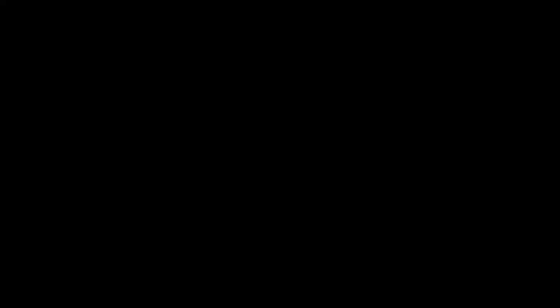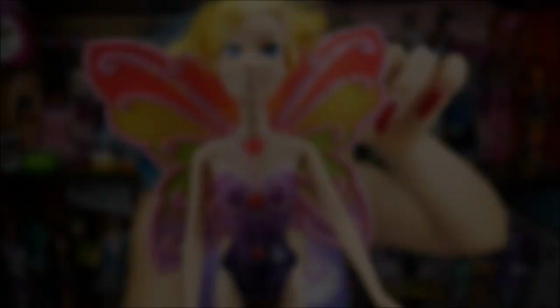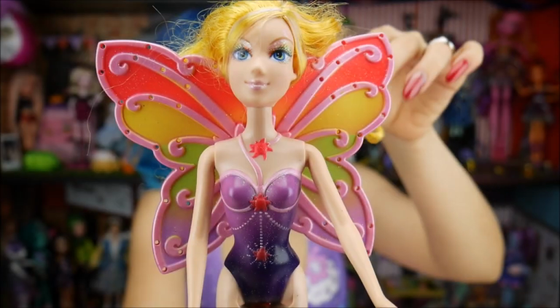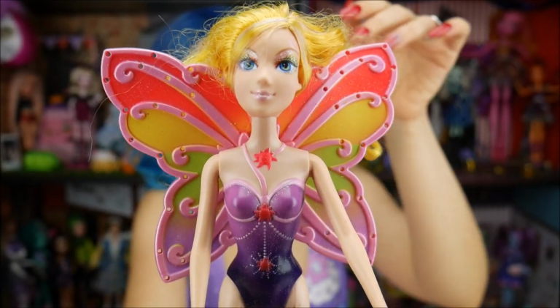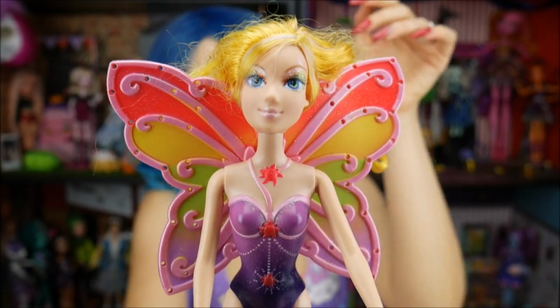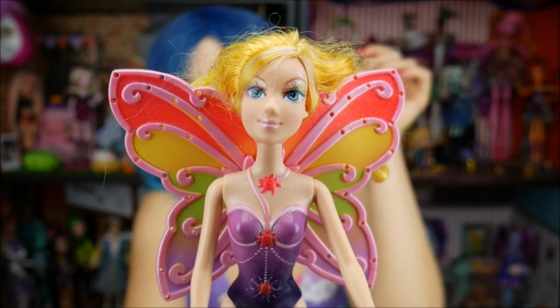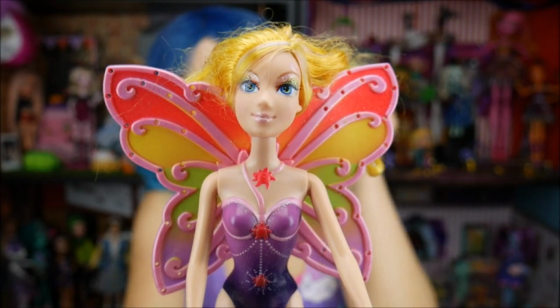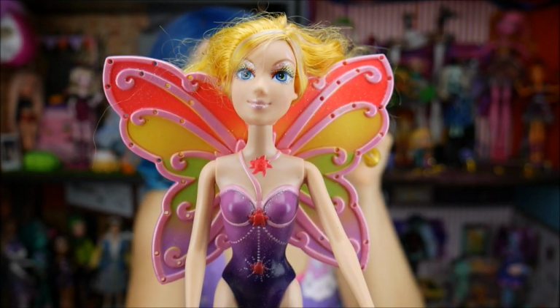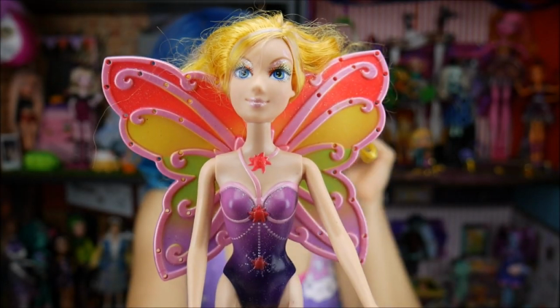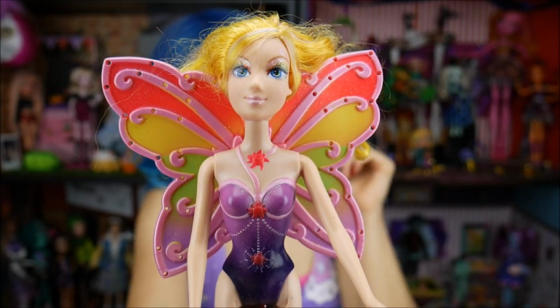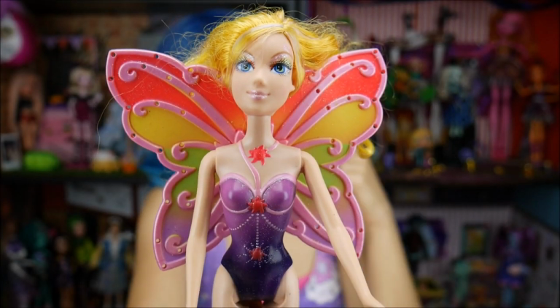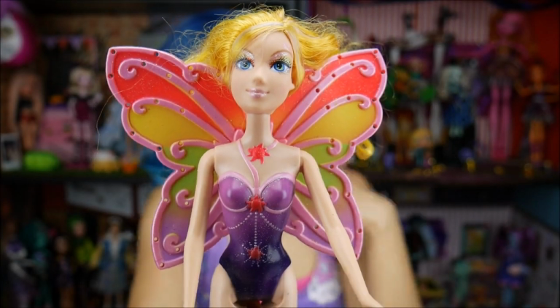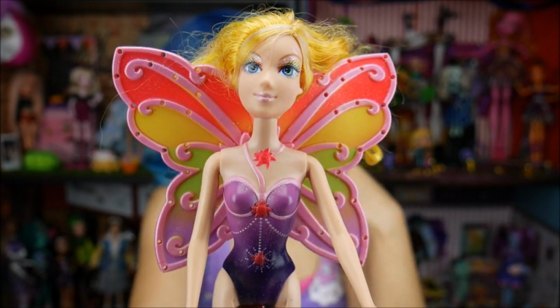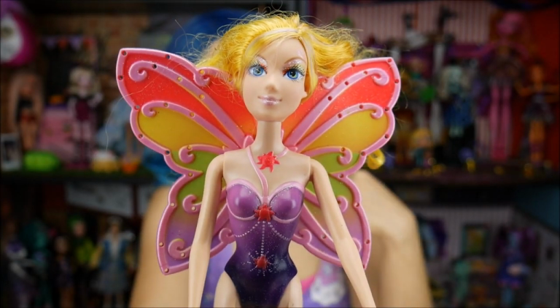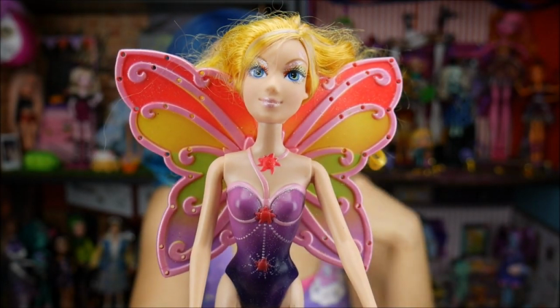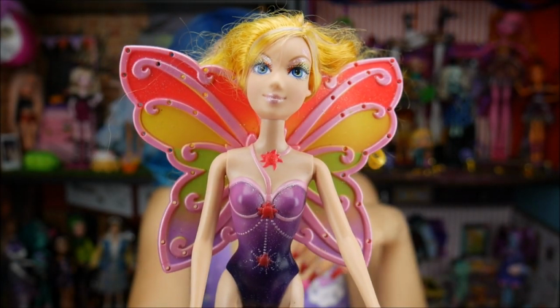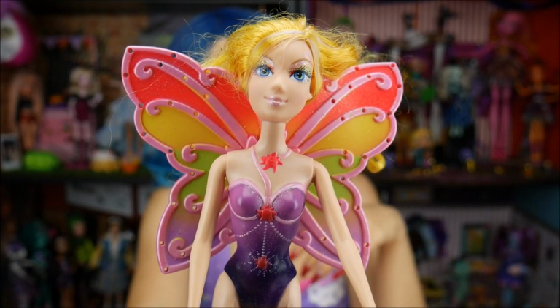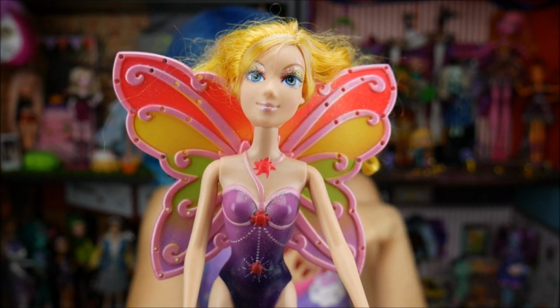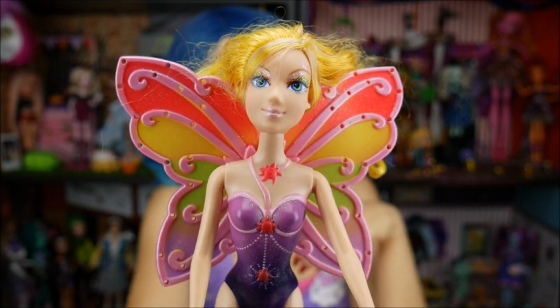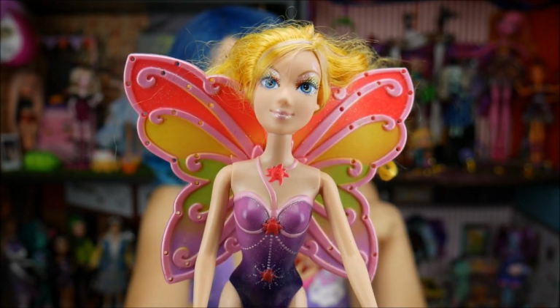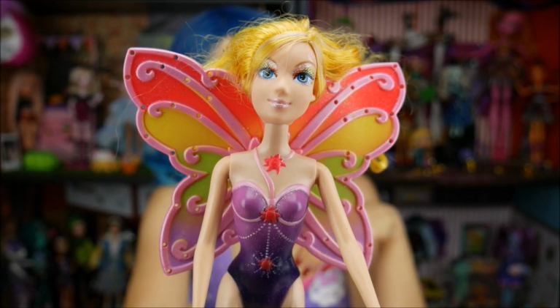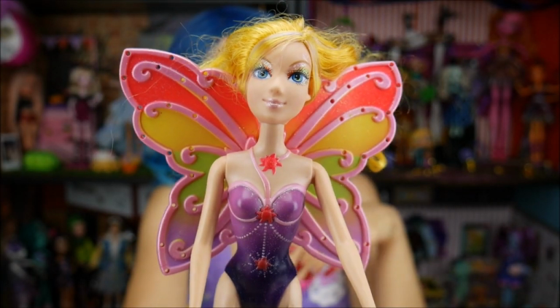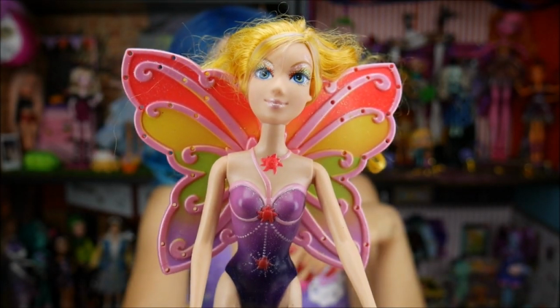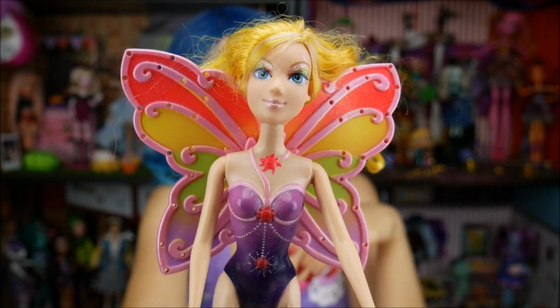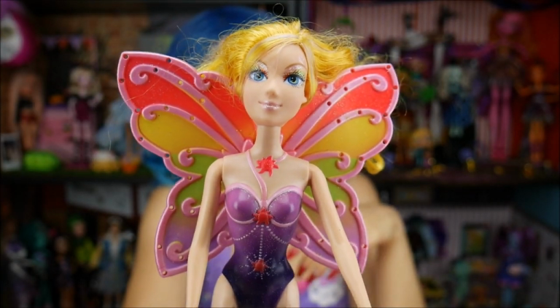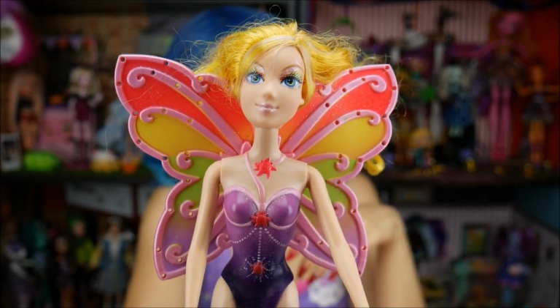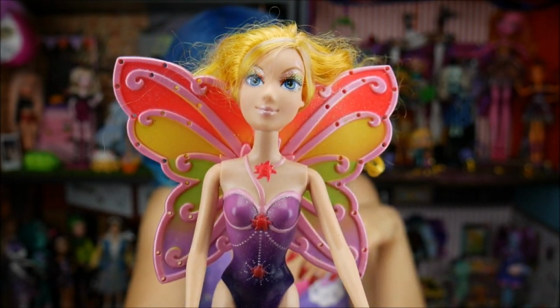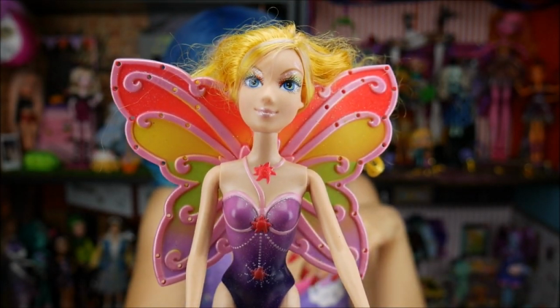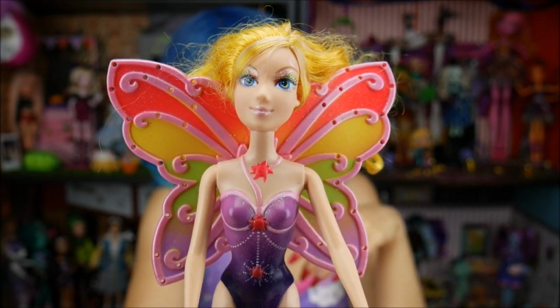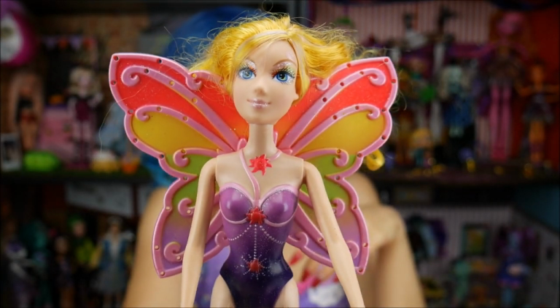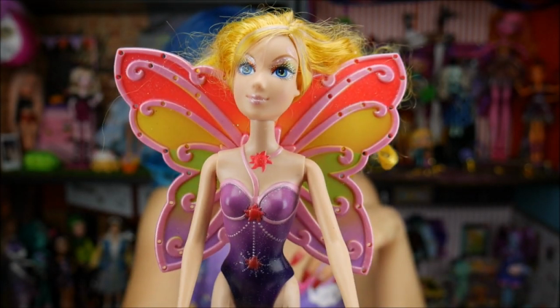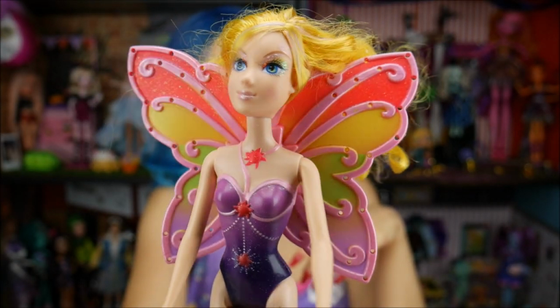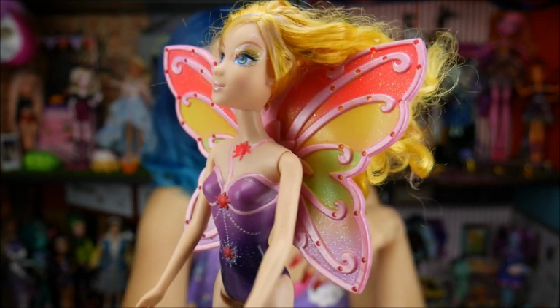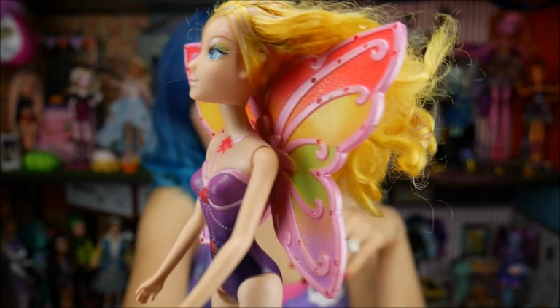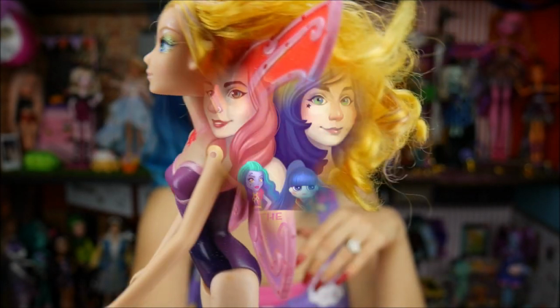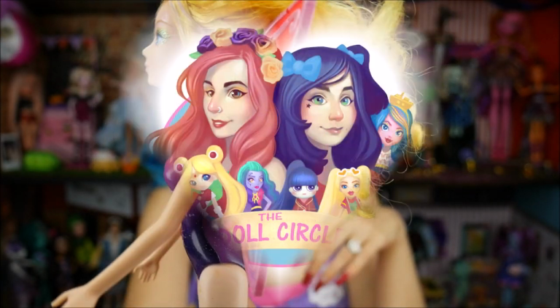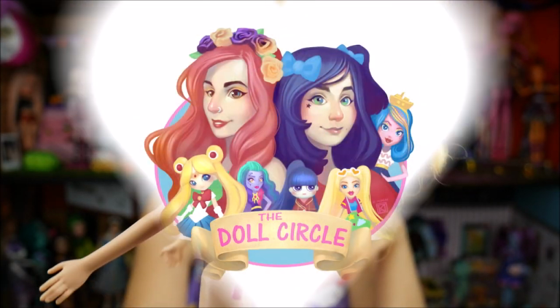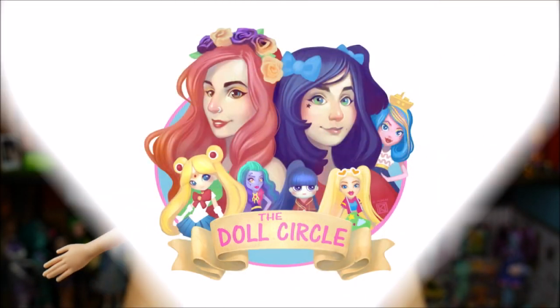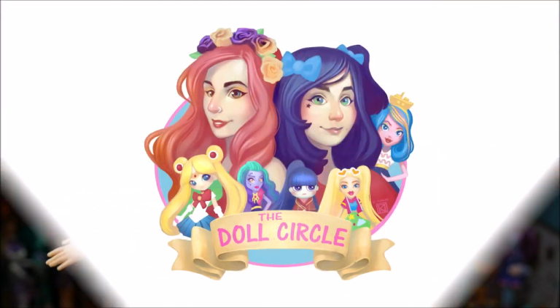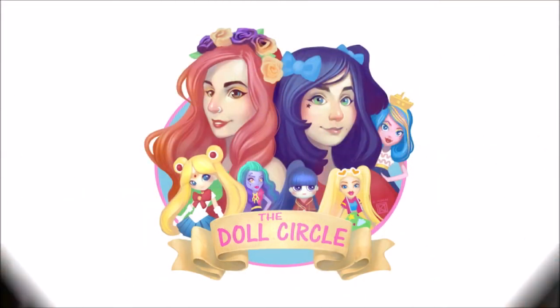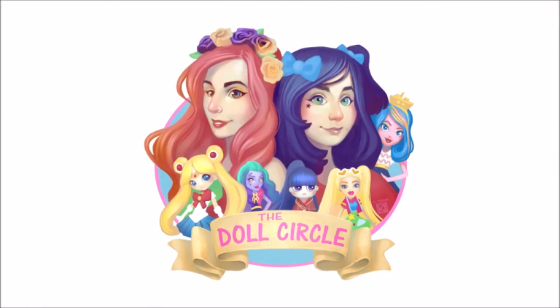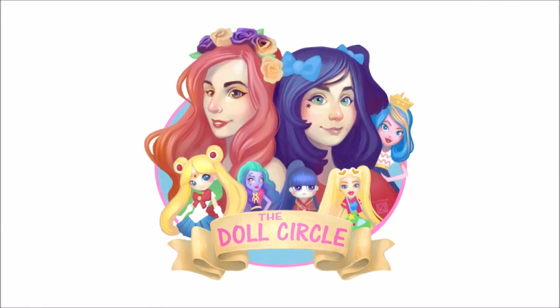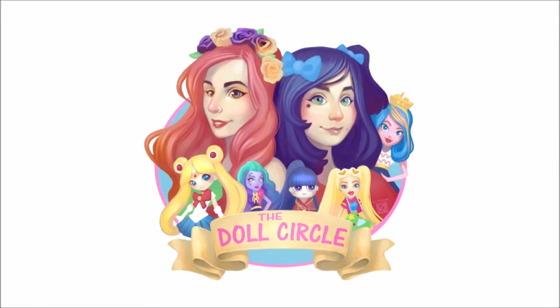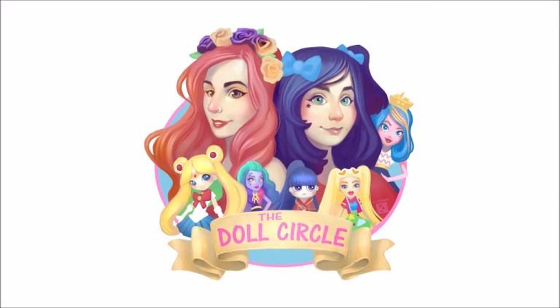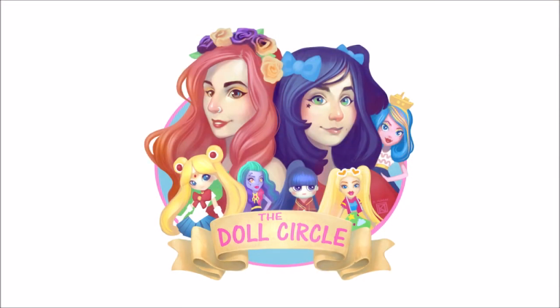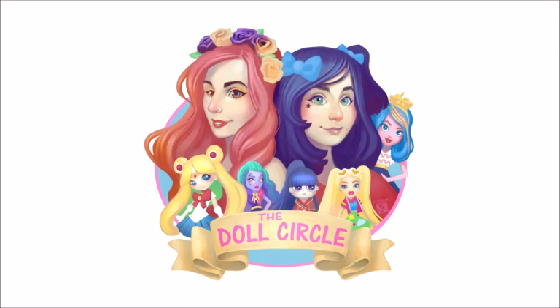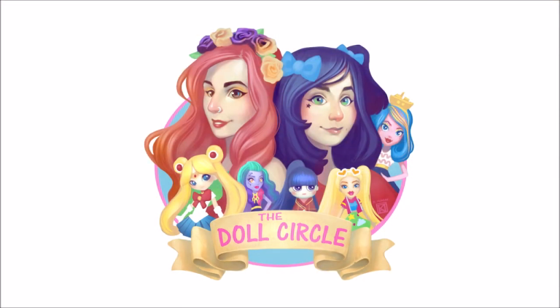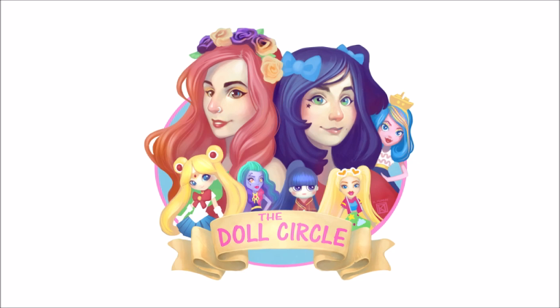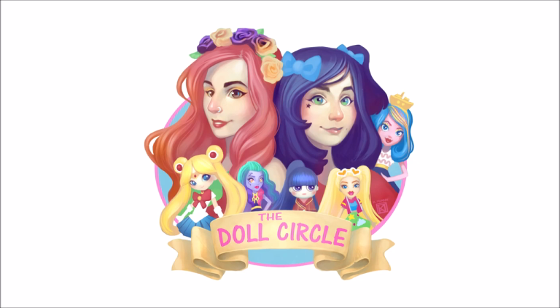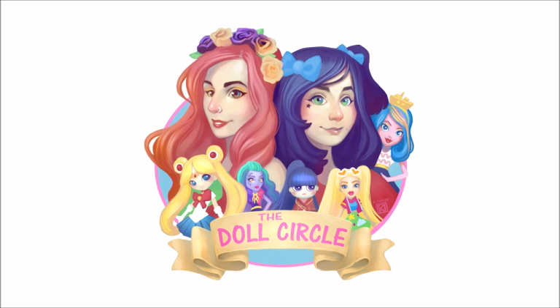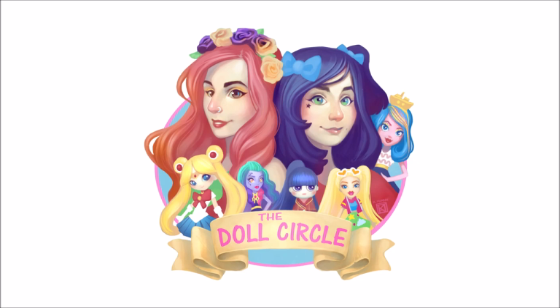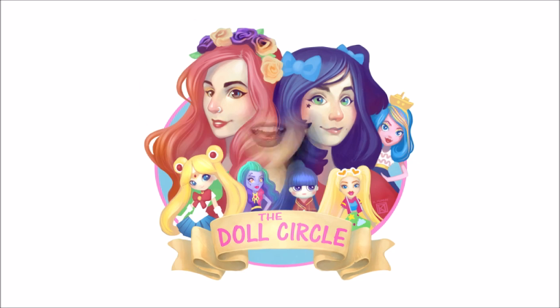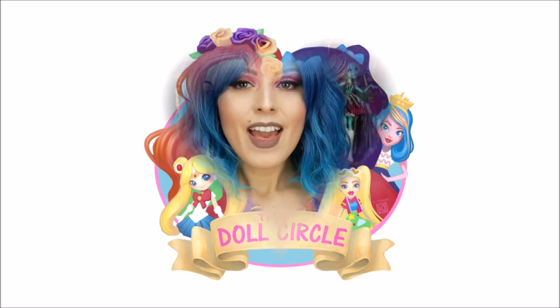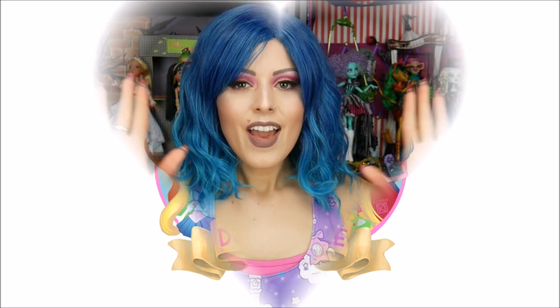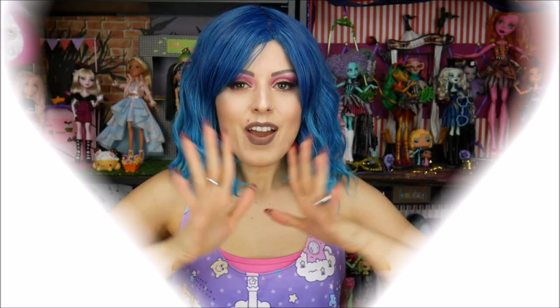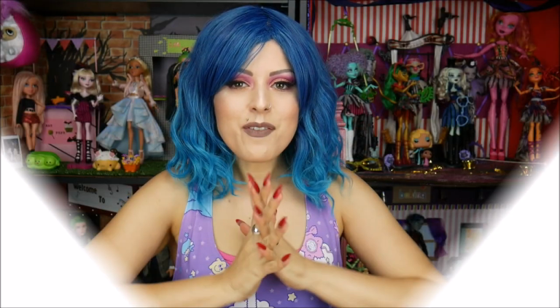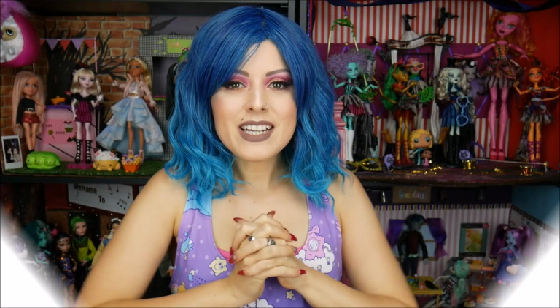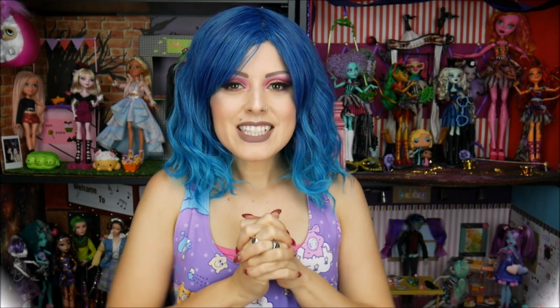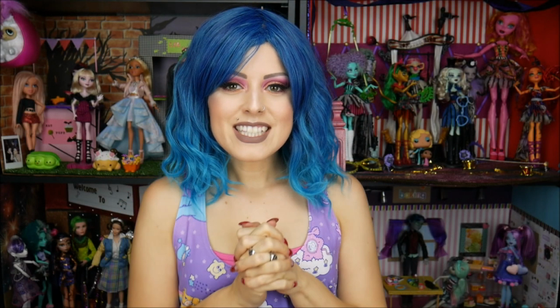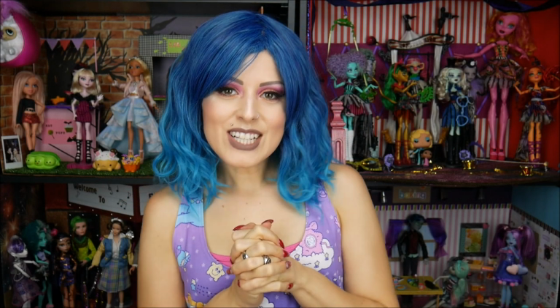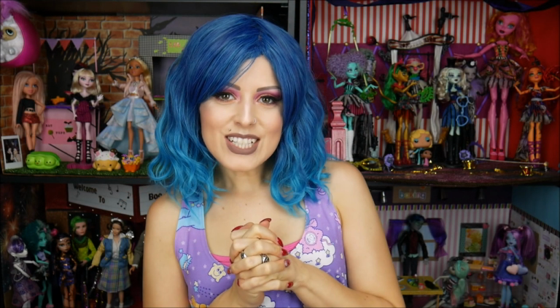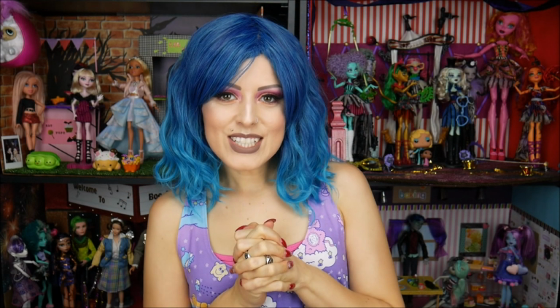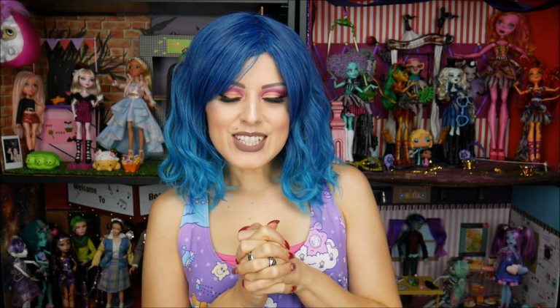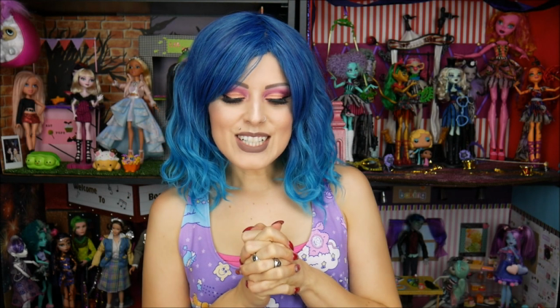Who is this? Do you guys know? She's pretty. Hey everybody, it's the Doll Circle.